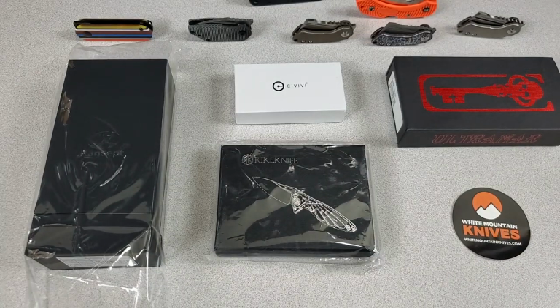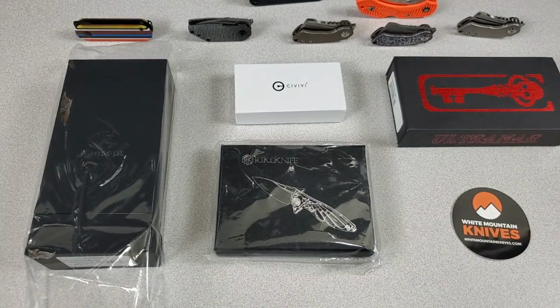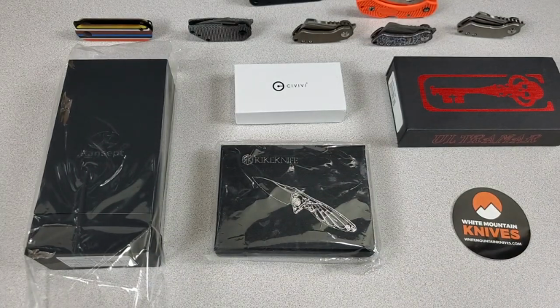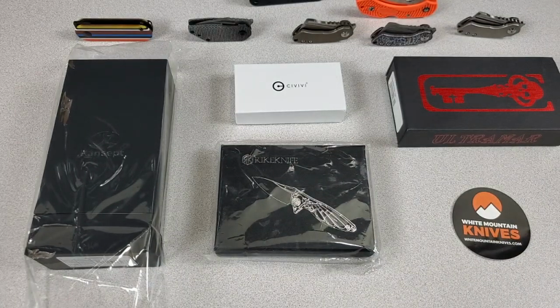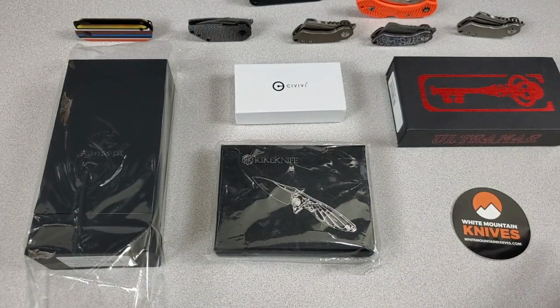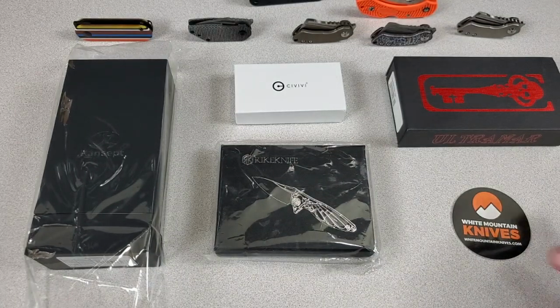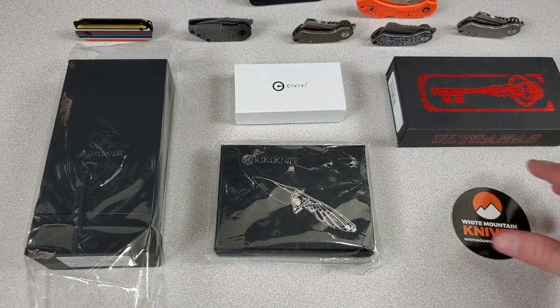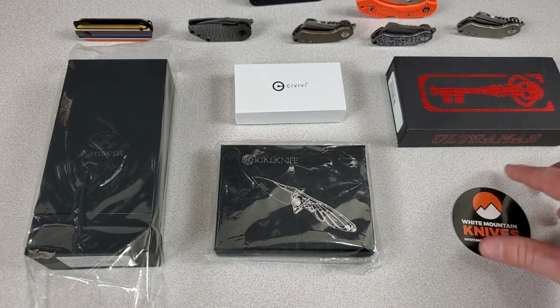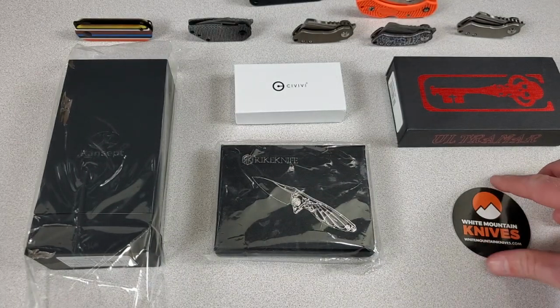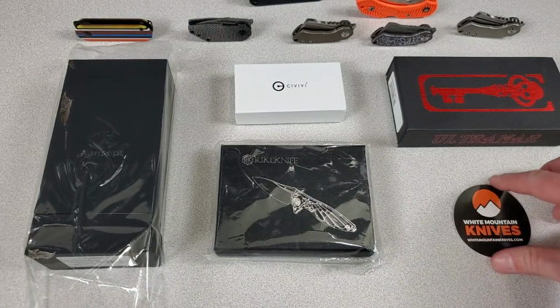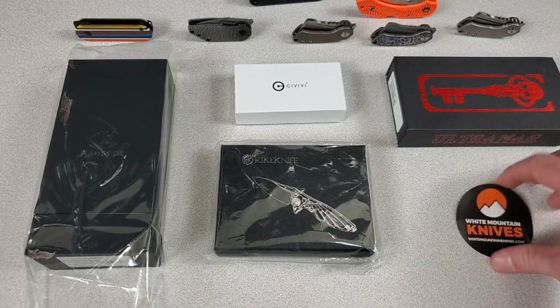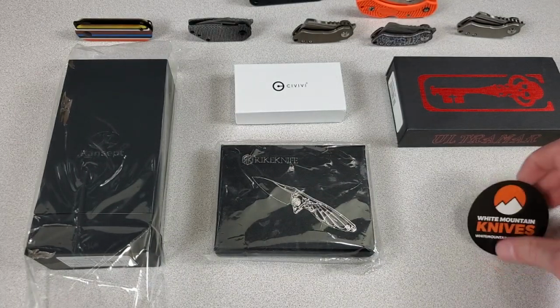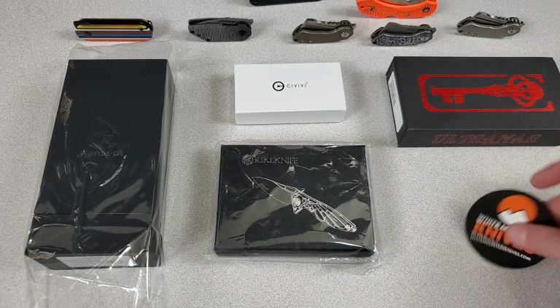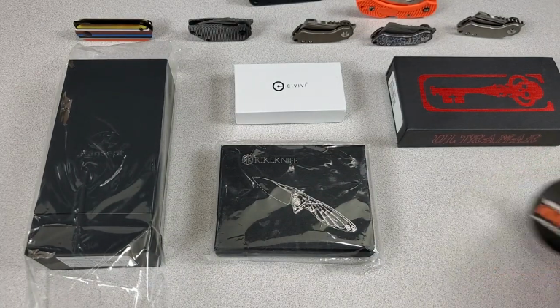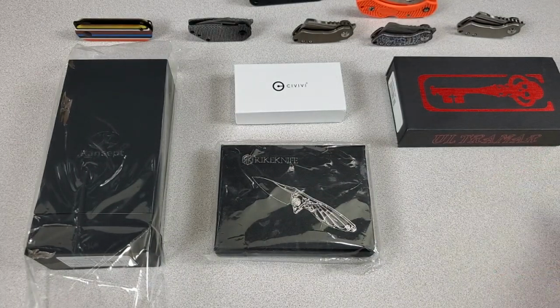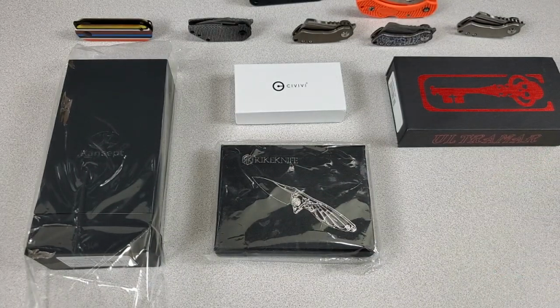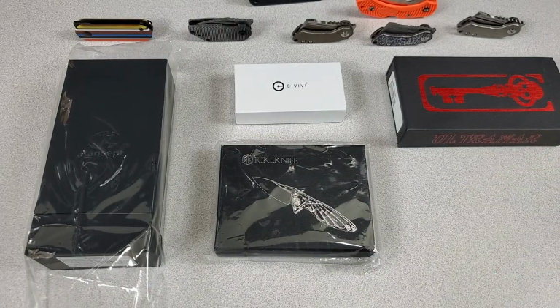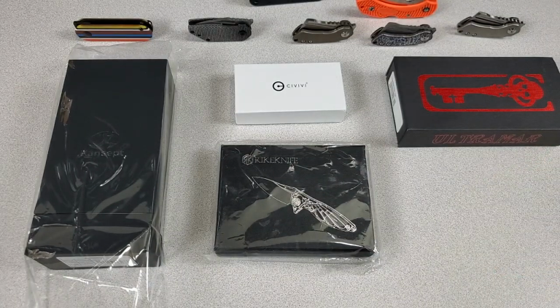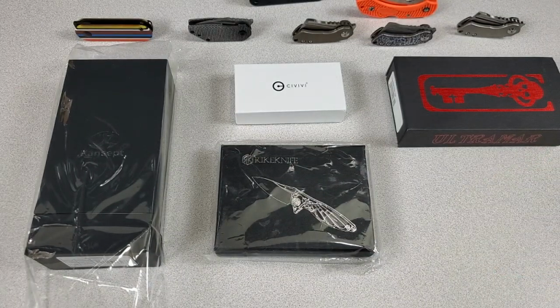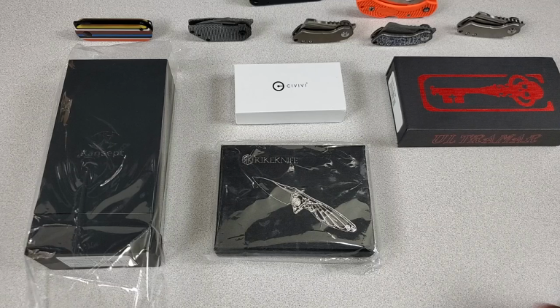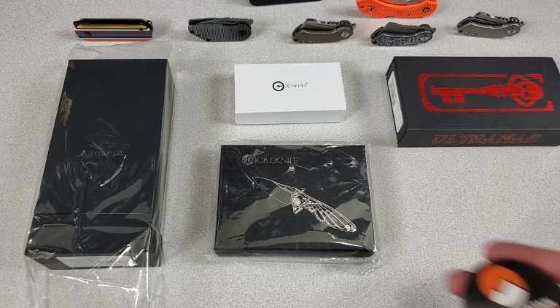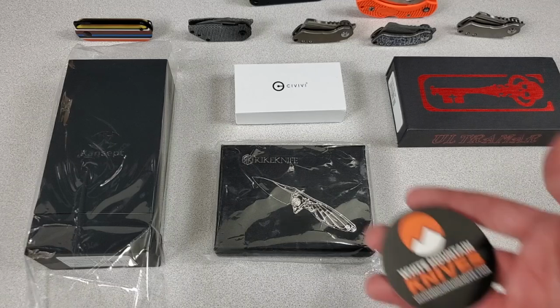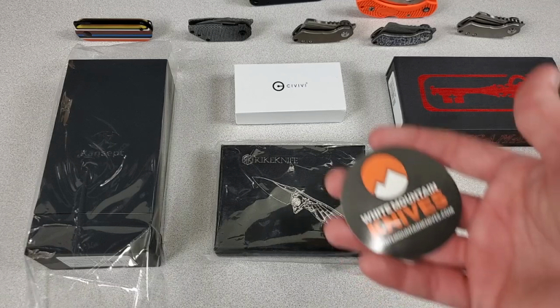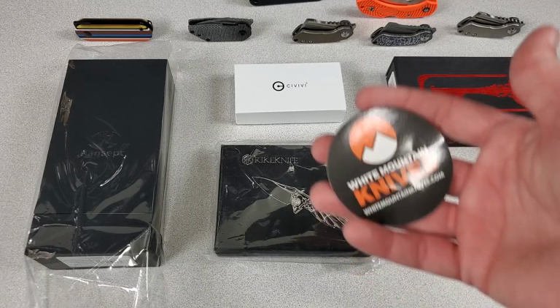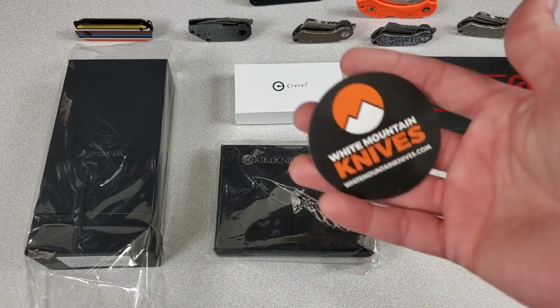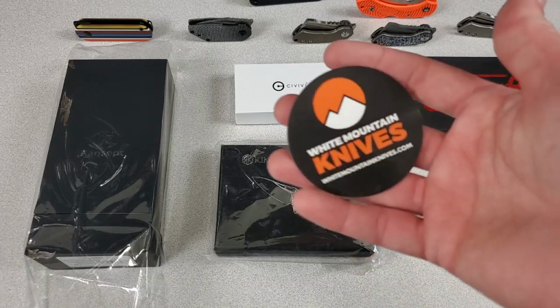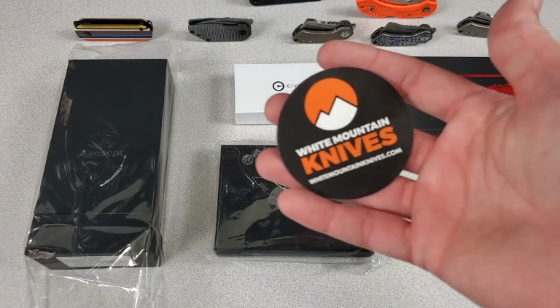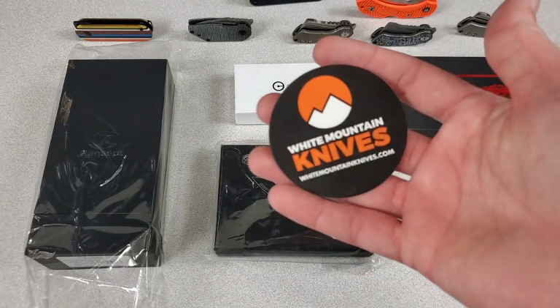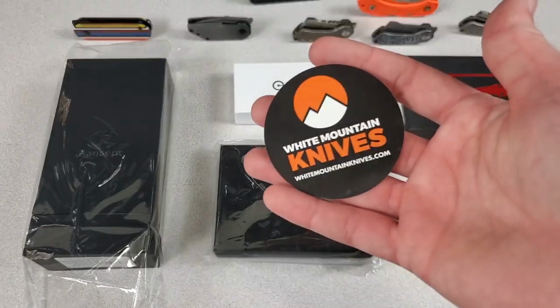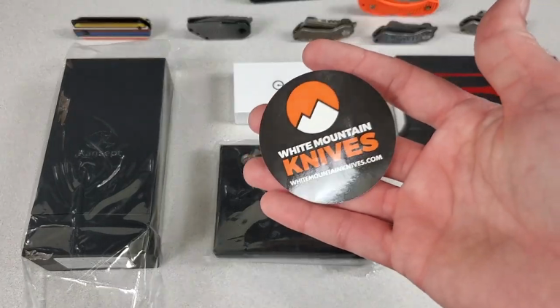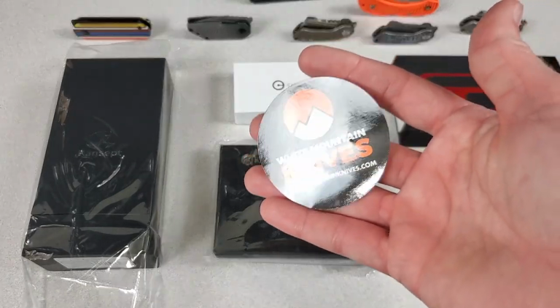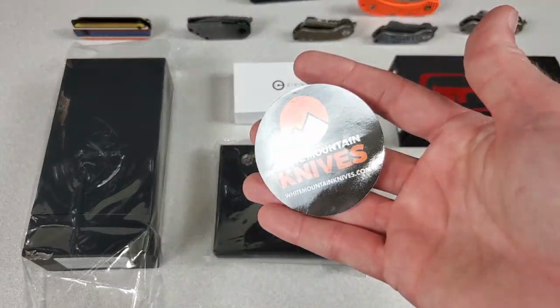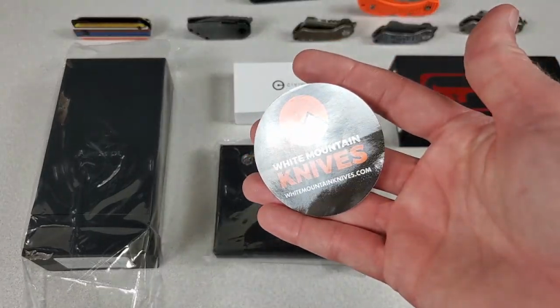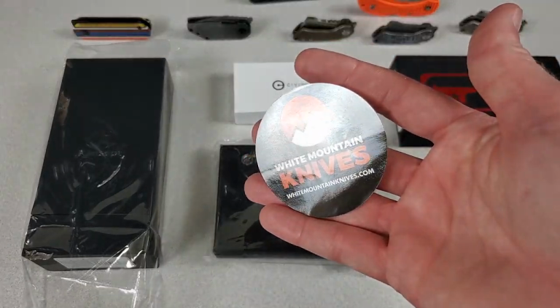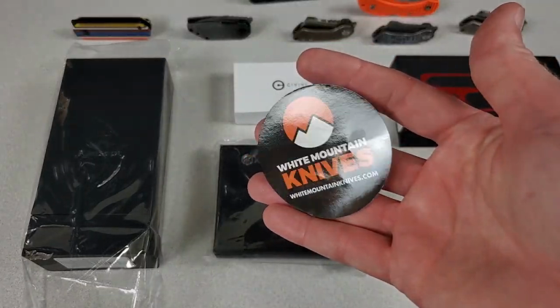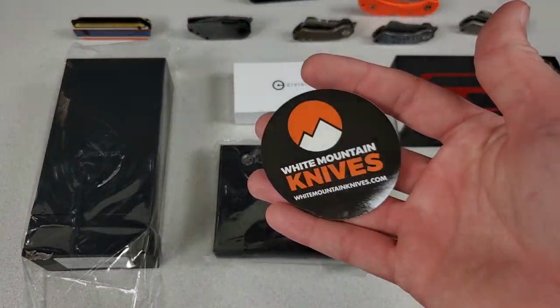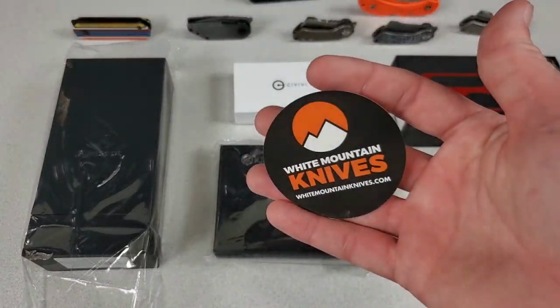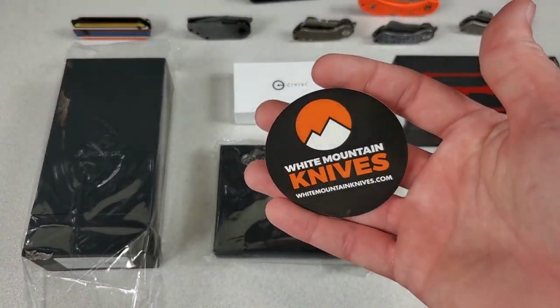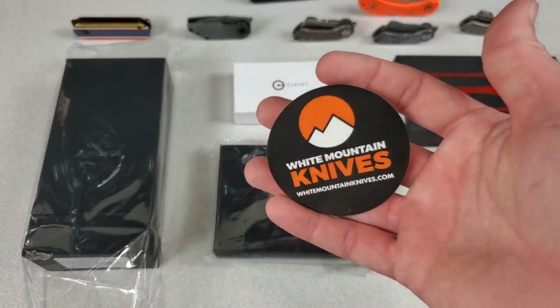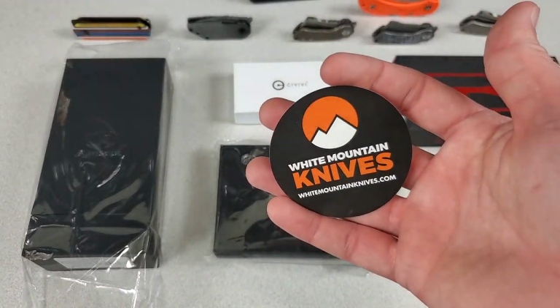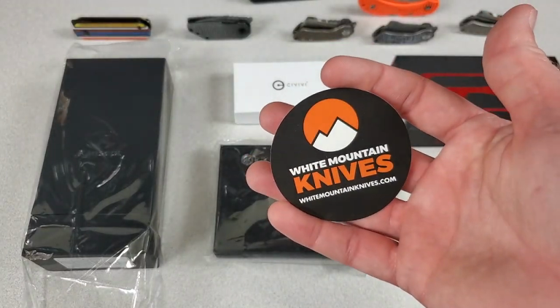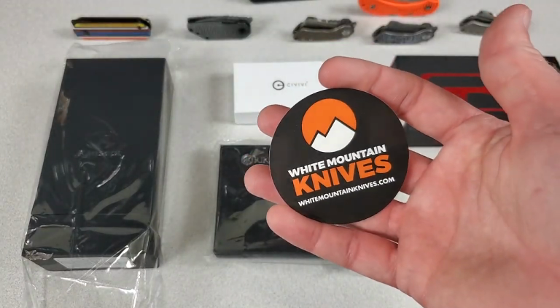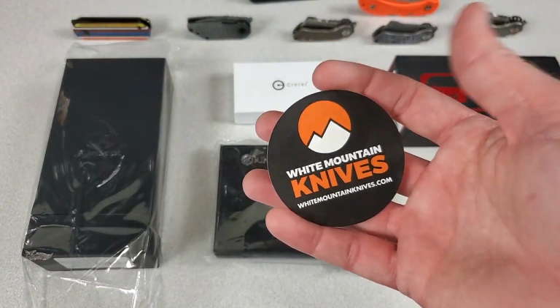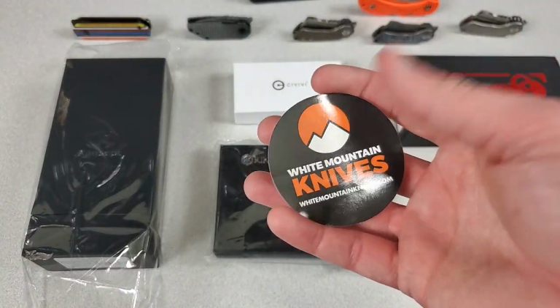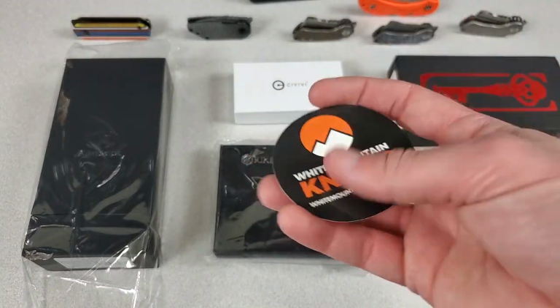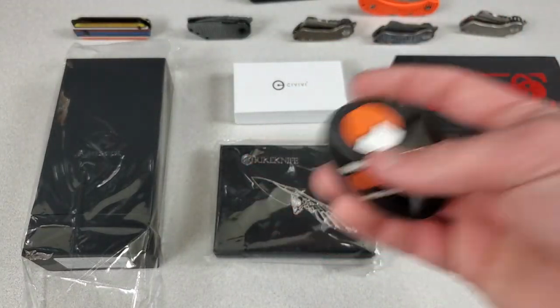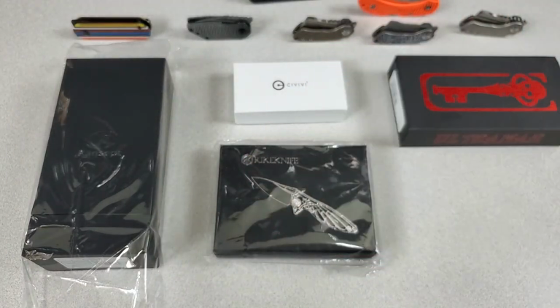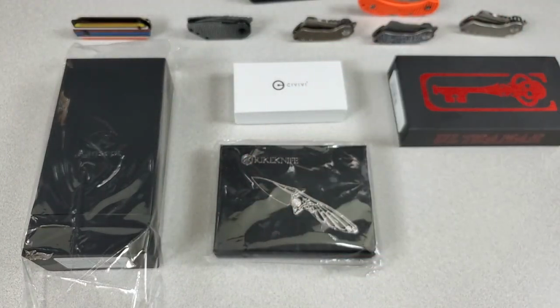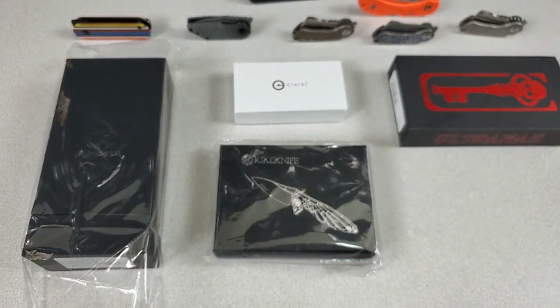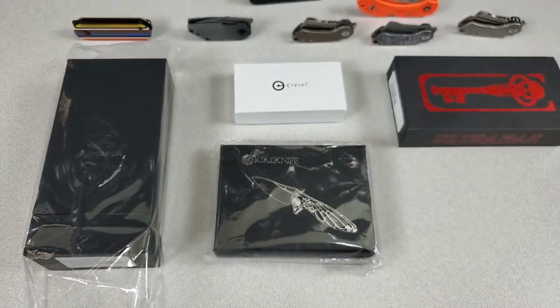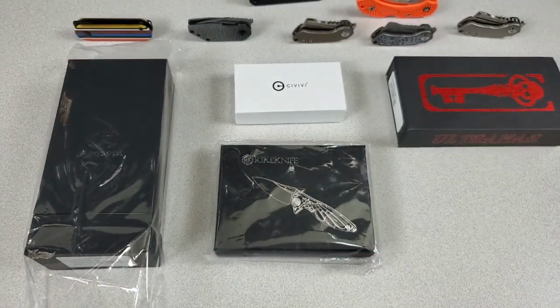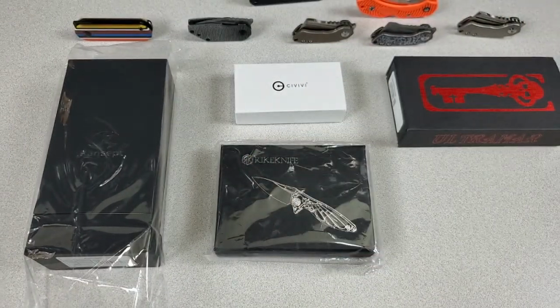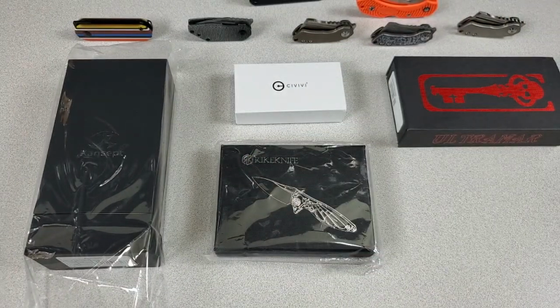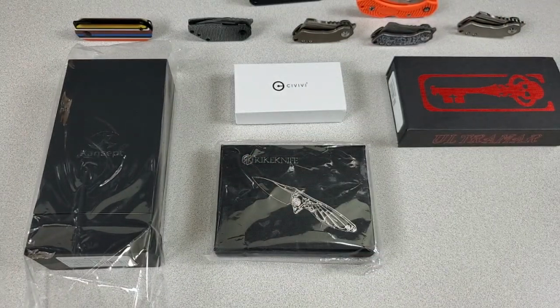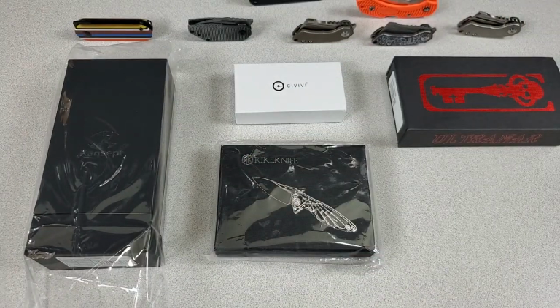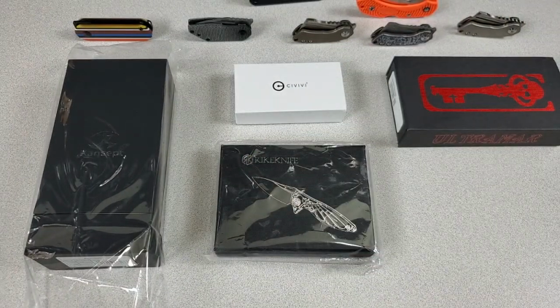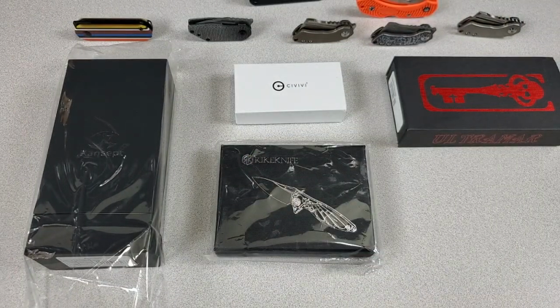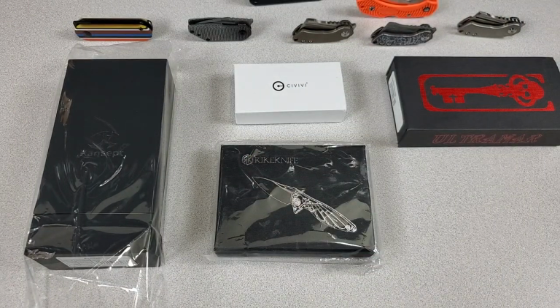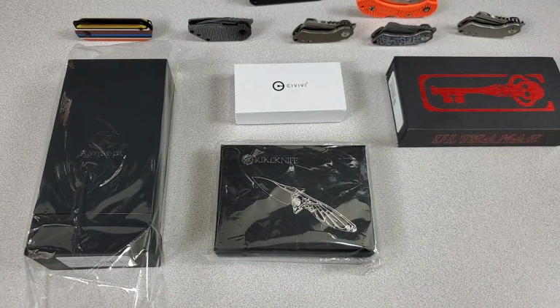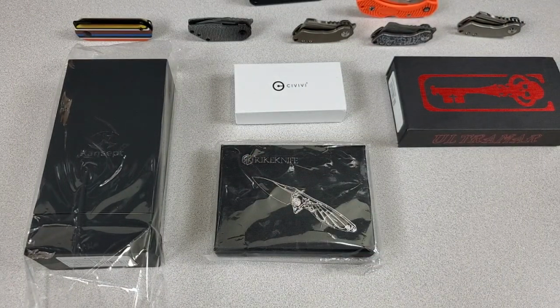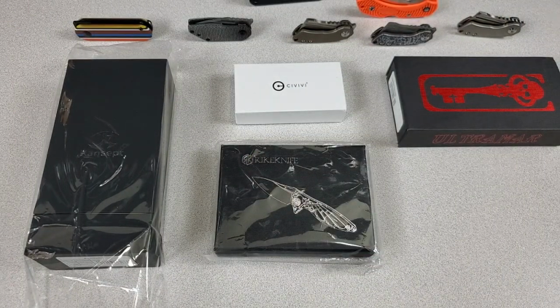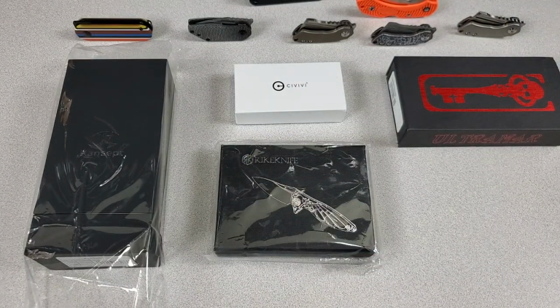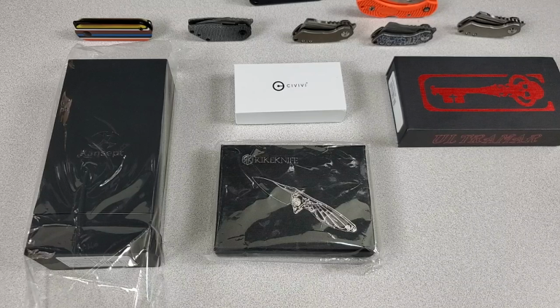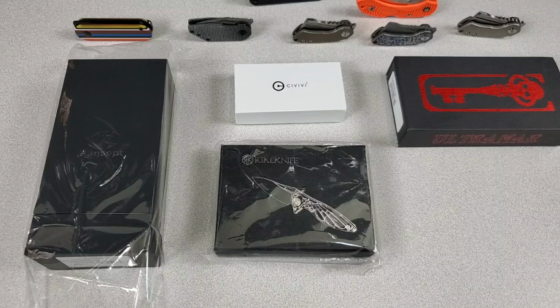For those of you who are new to my channel, I do have a coupon code over at White Mountain Knives. Sharp AF saves you 10% off of most knives.